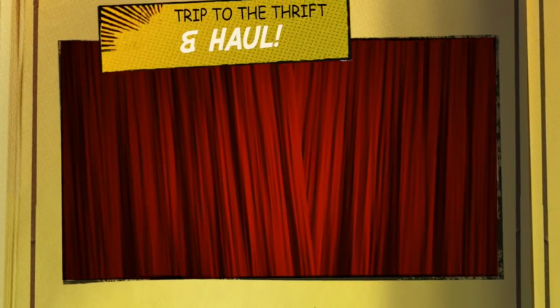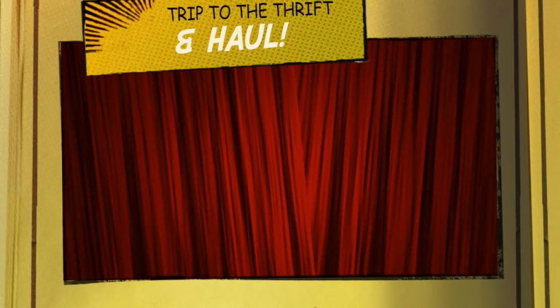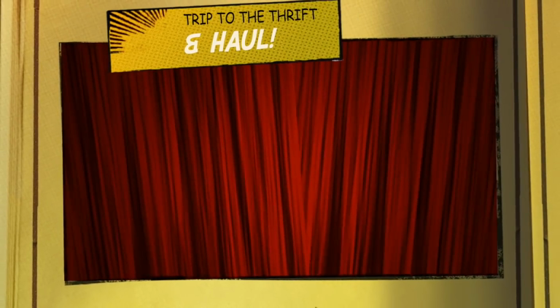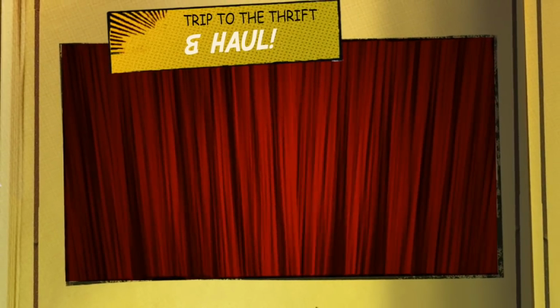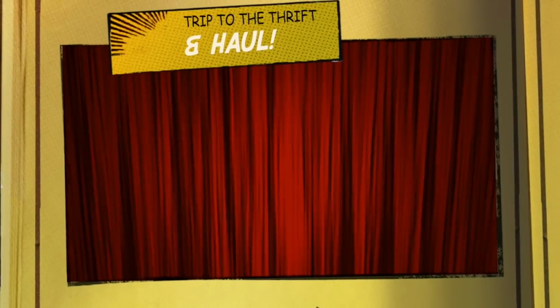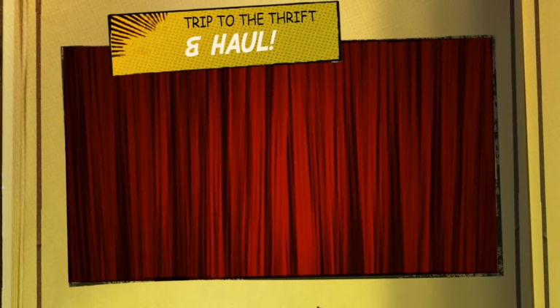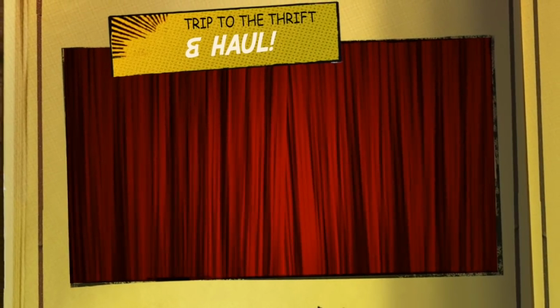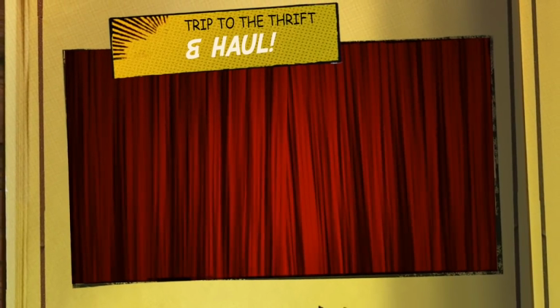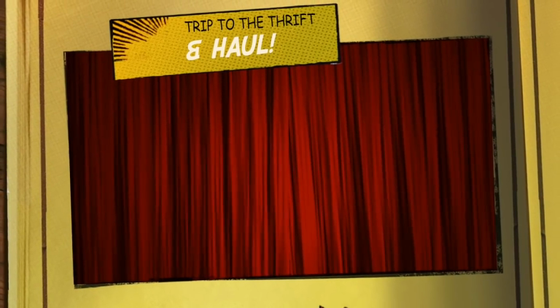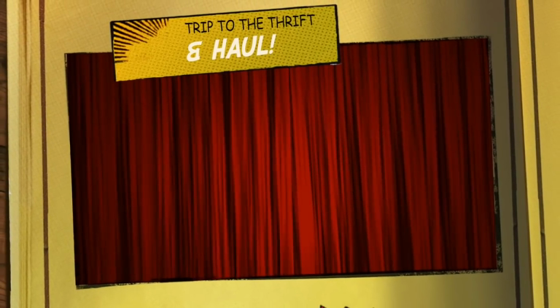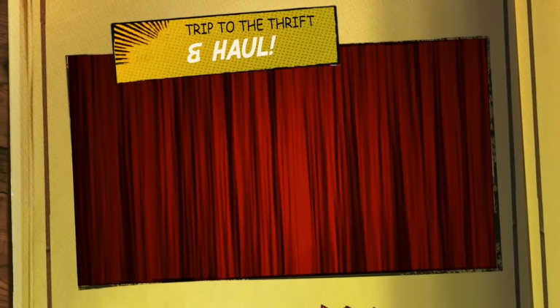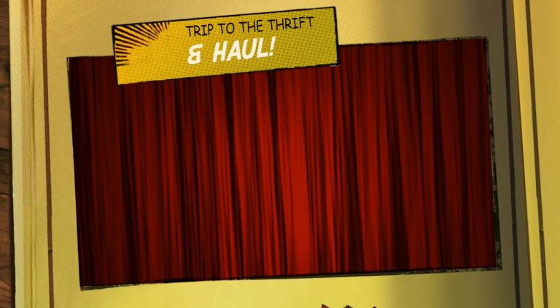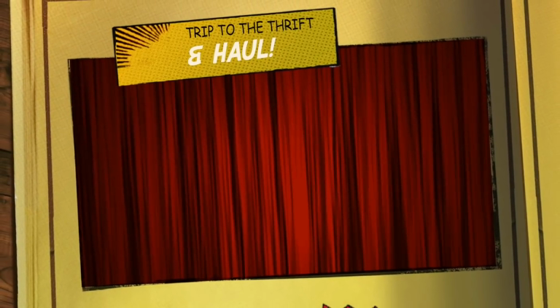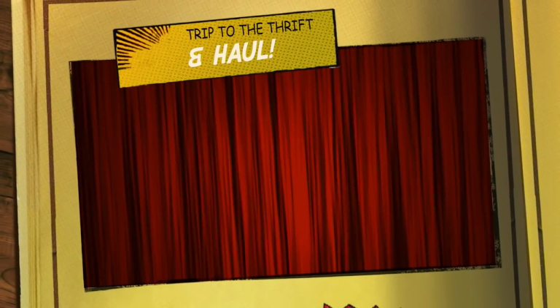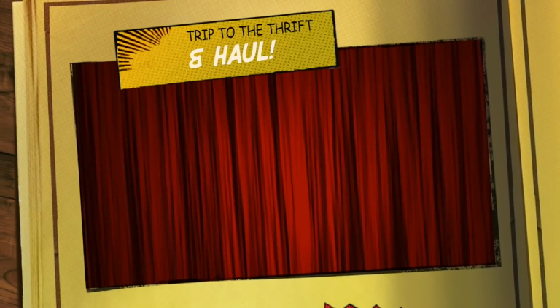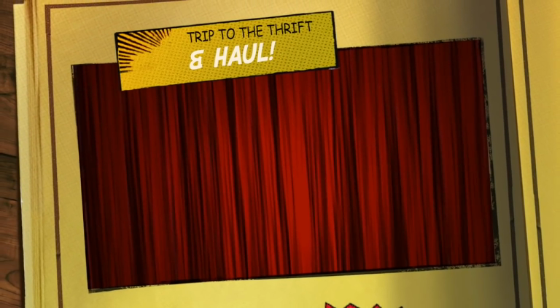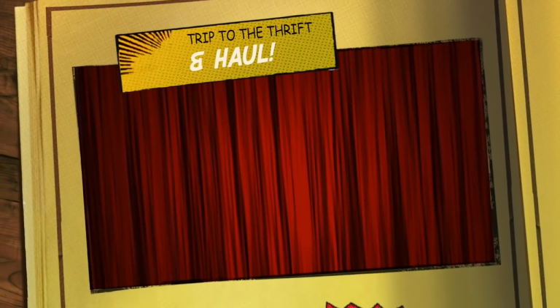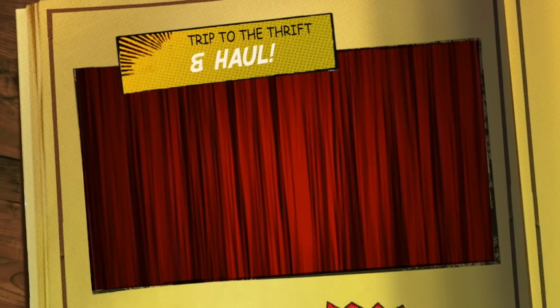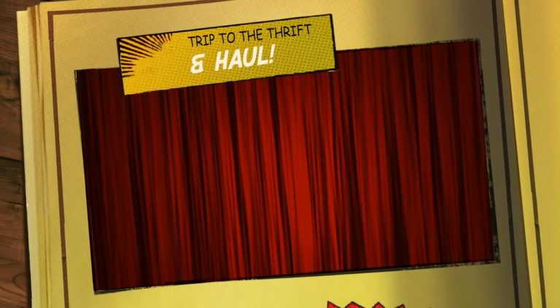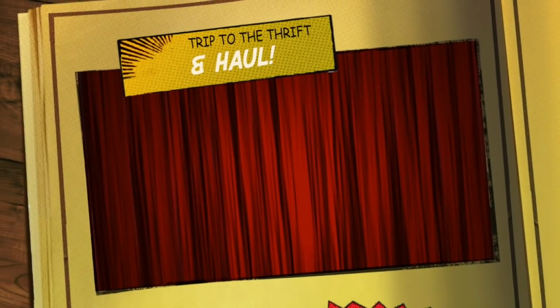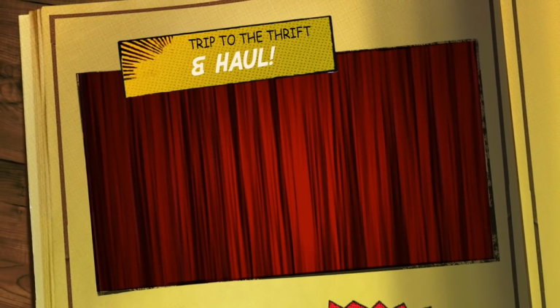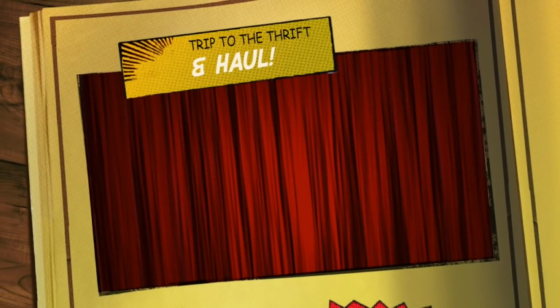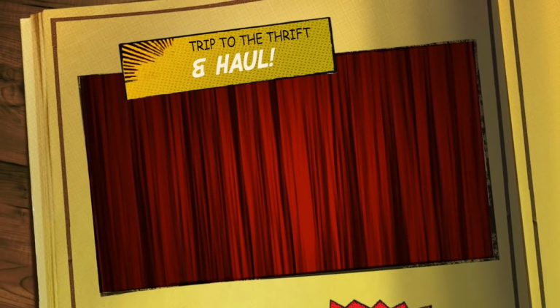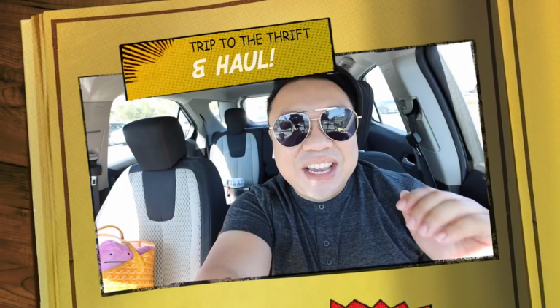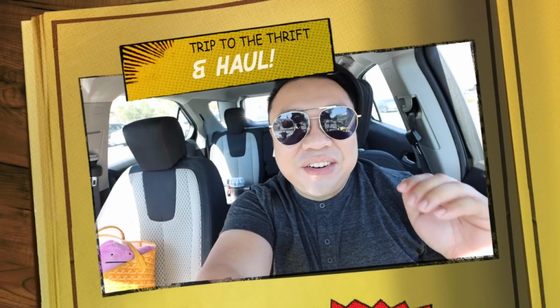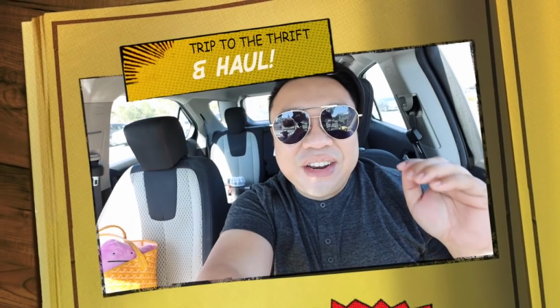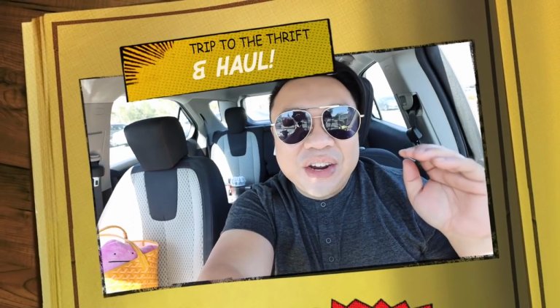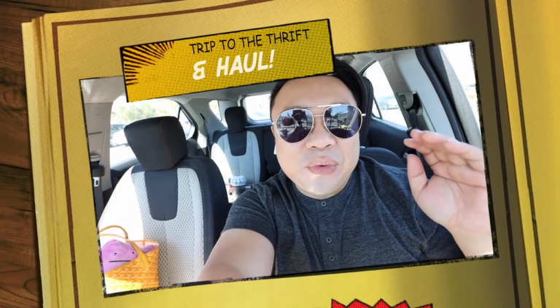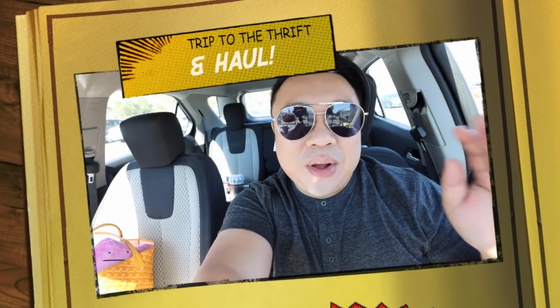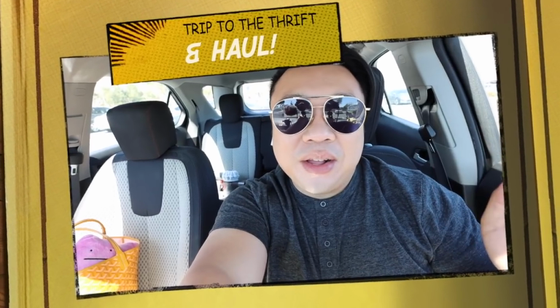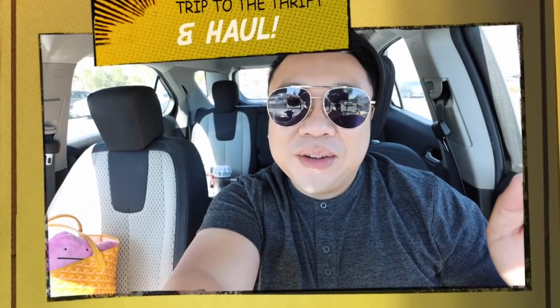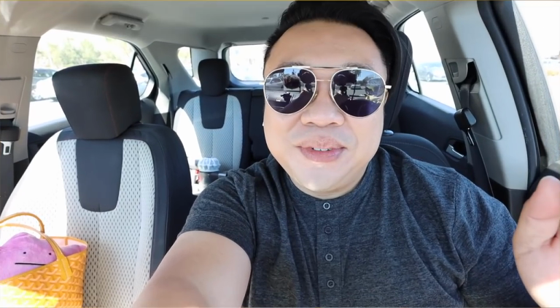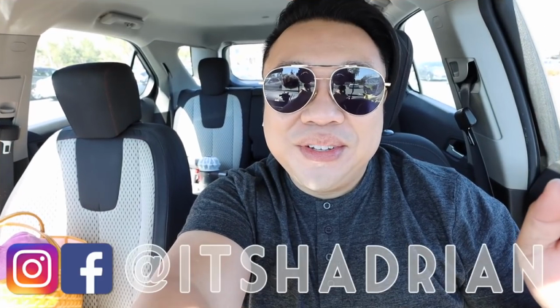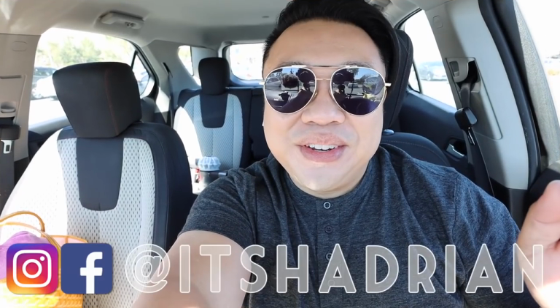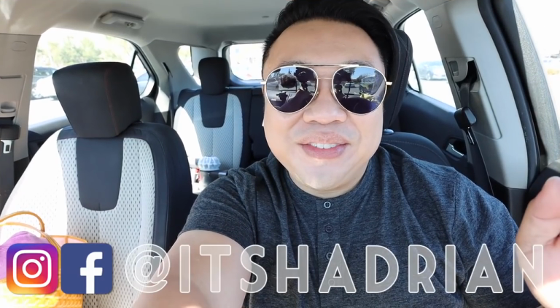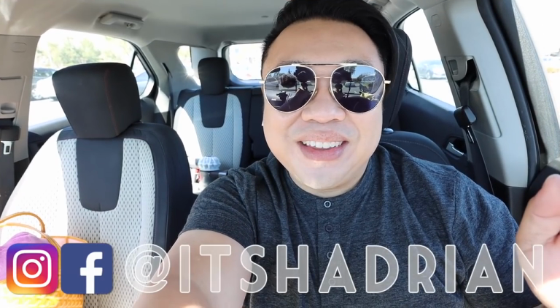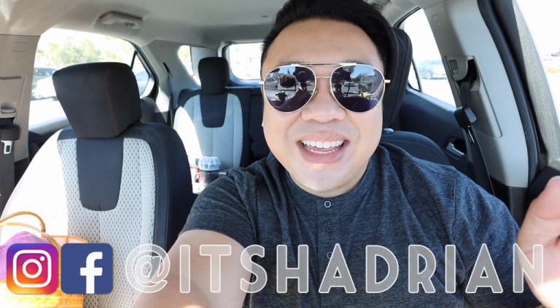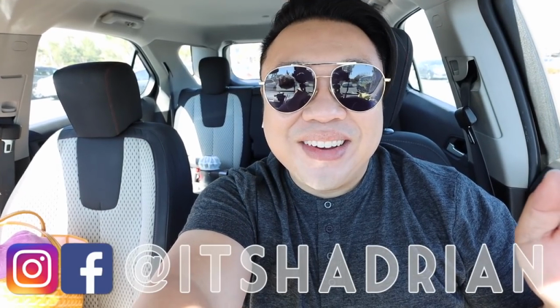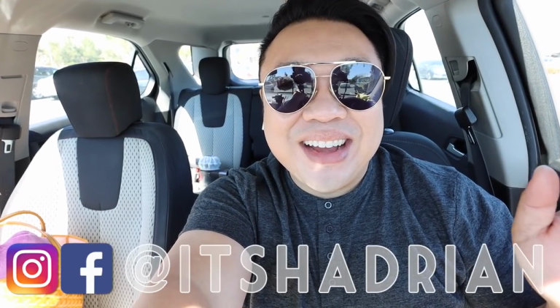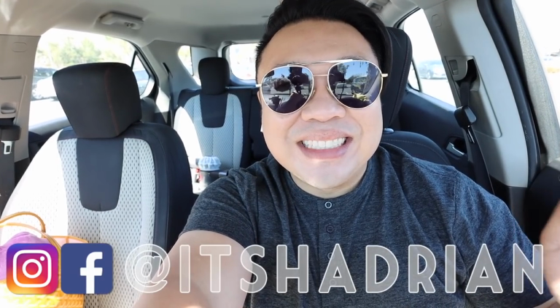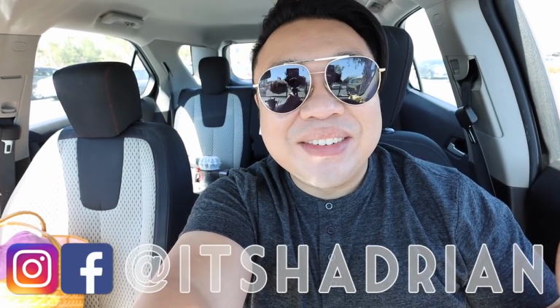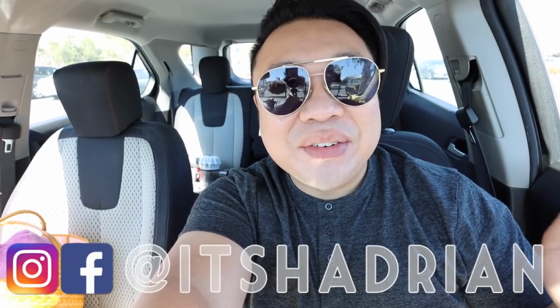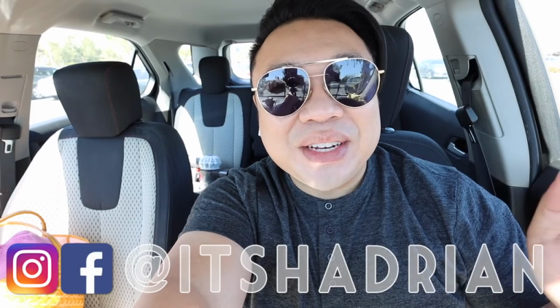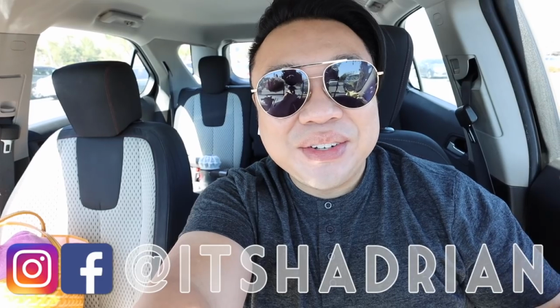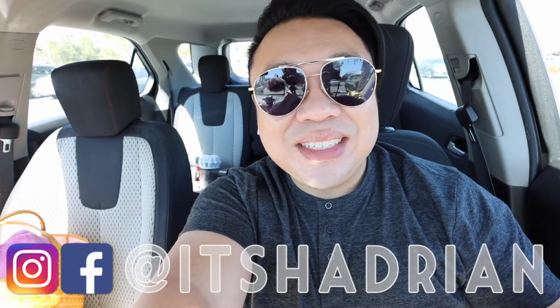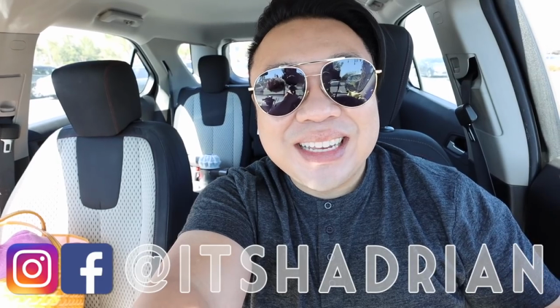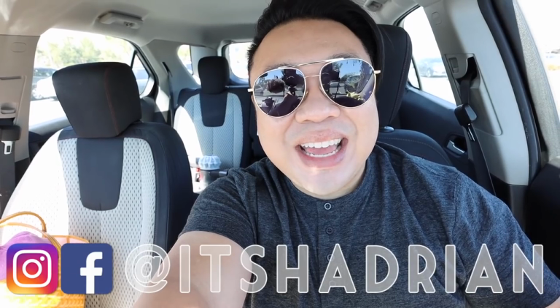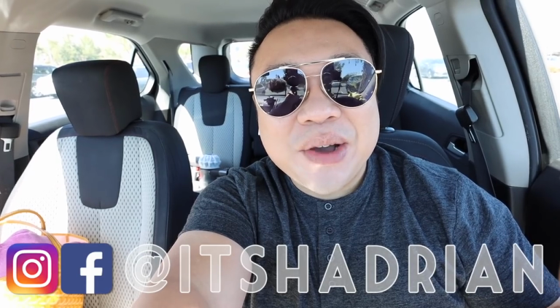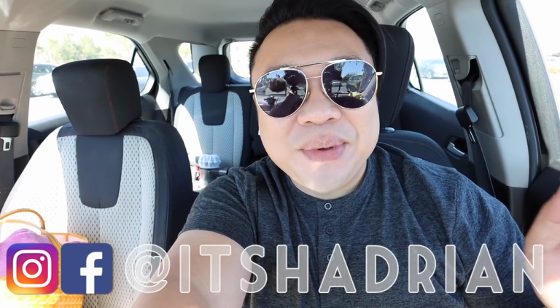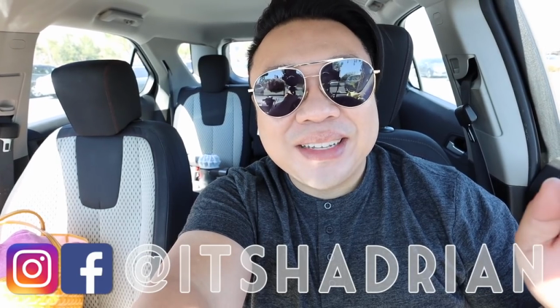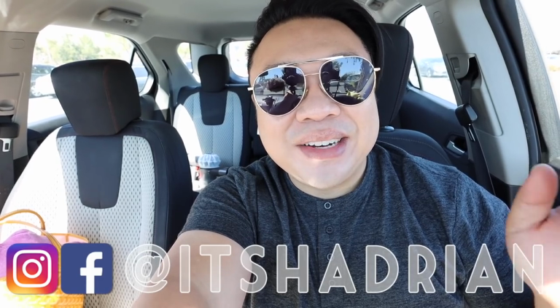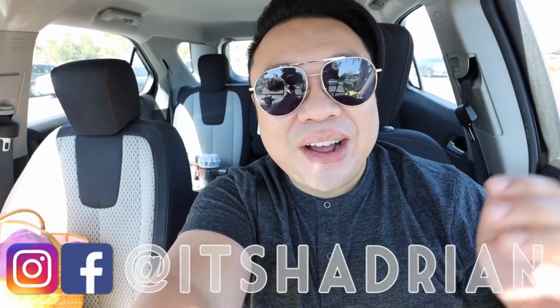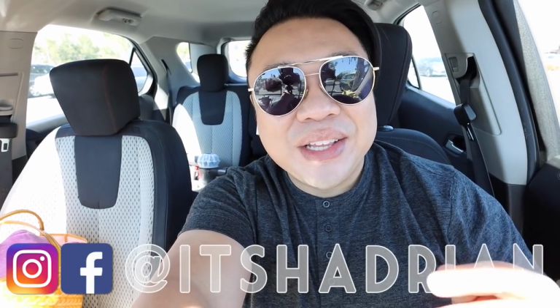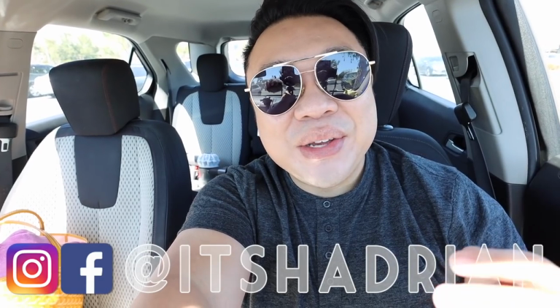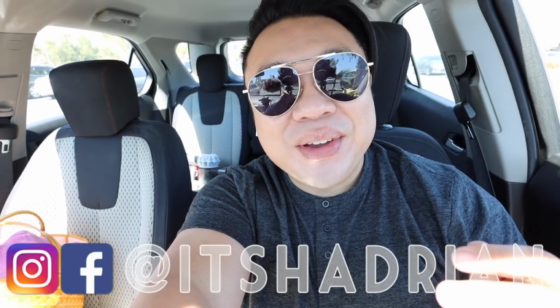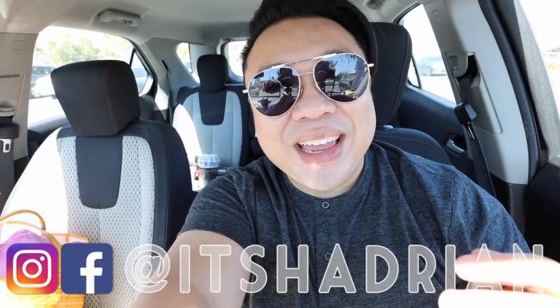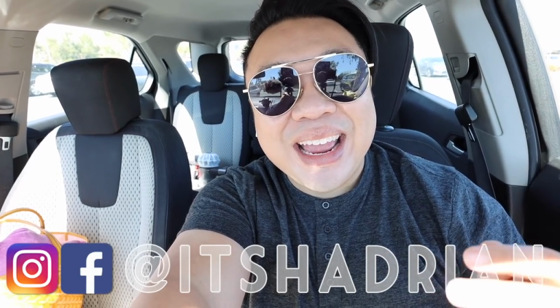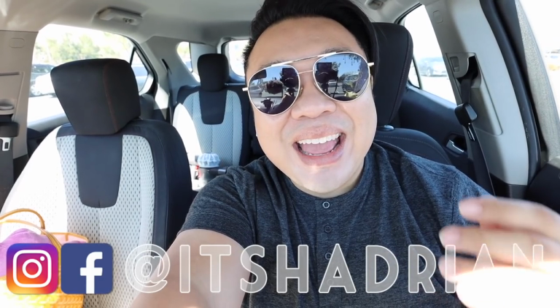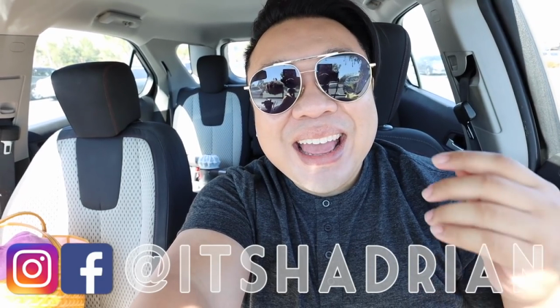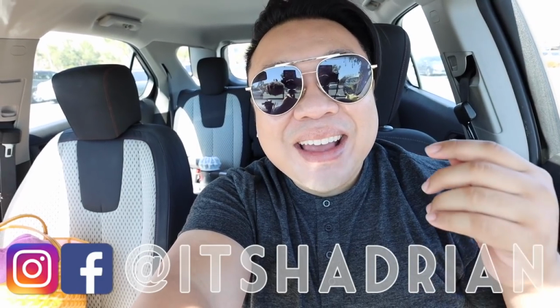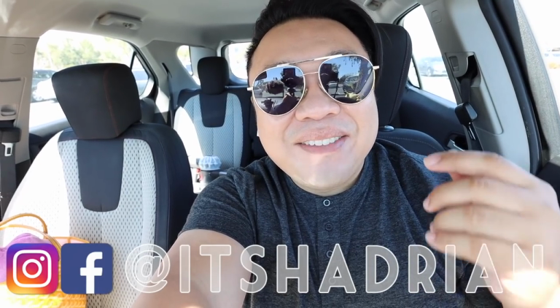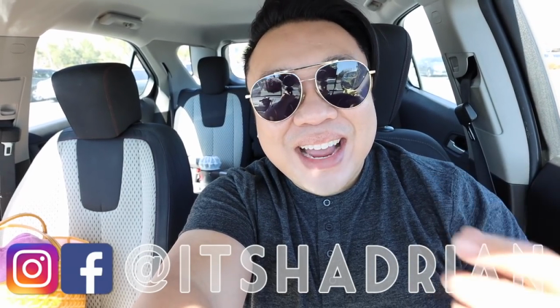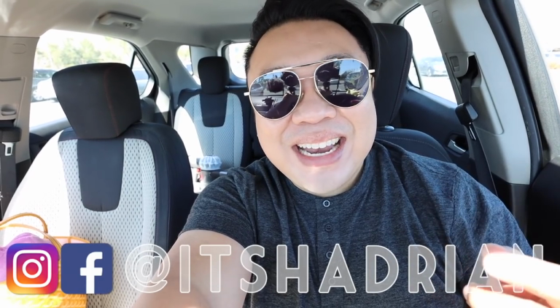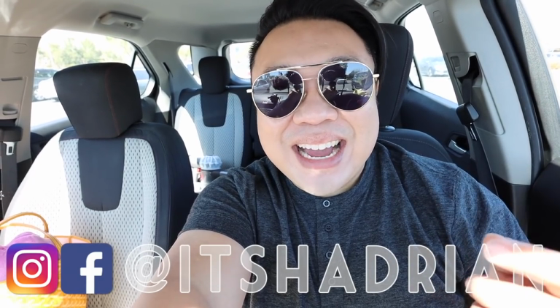Good morning, greetings, and salutations, you guys. It's Adrian here. Welcome to a new video. How's everyone doing today? I hope you guys are all doing fantastic.